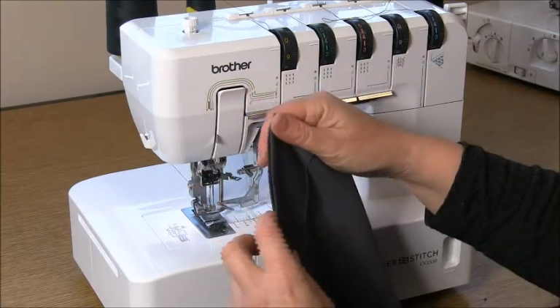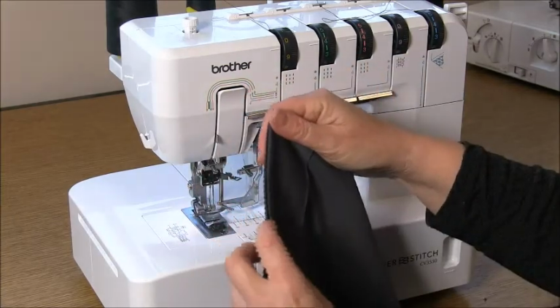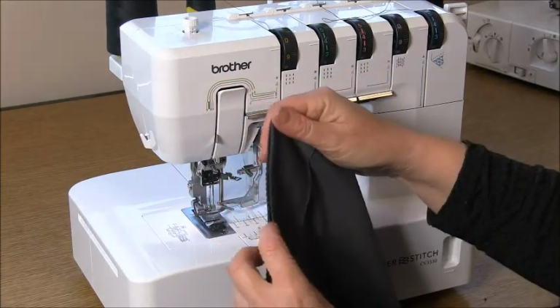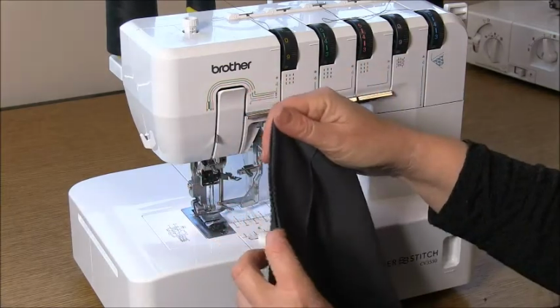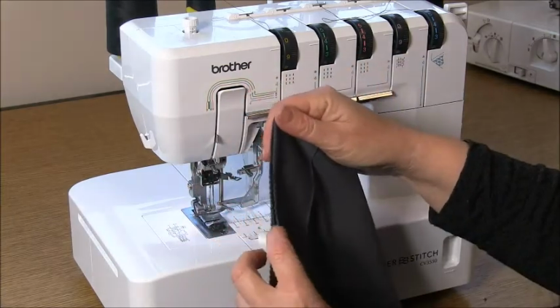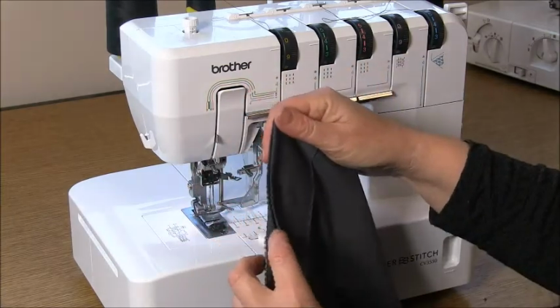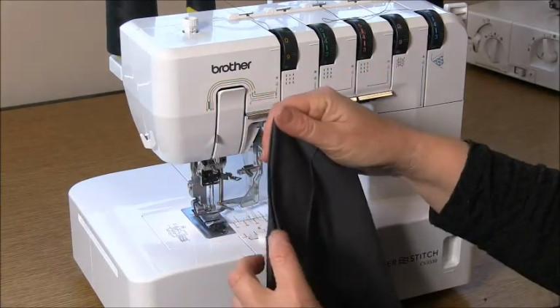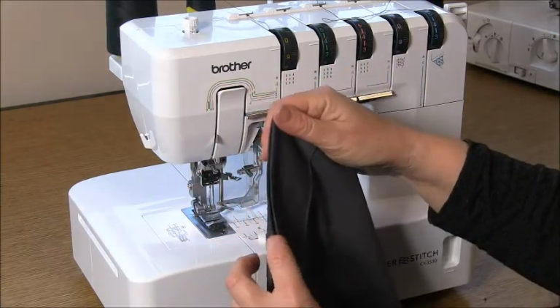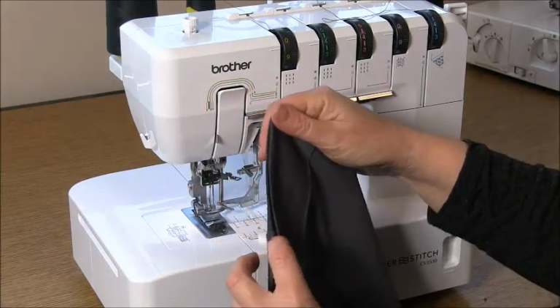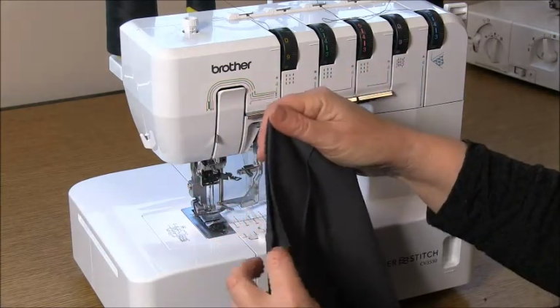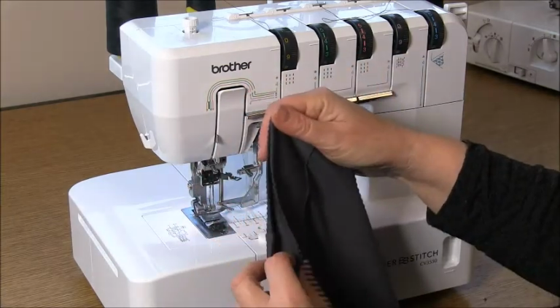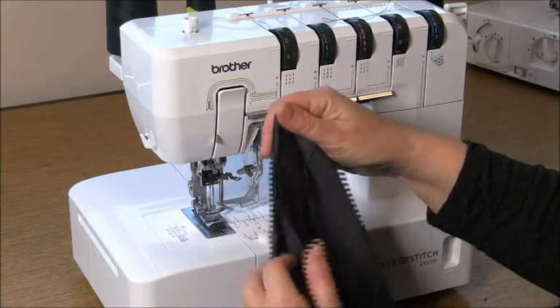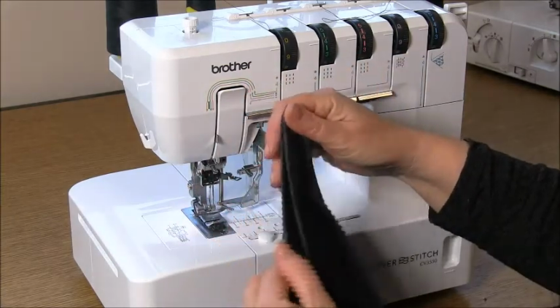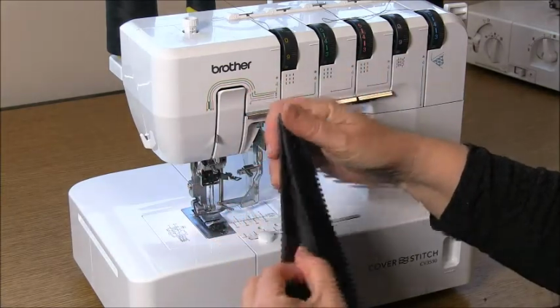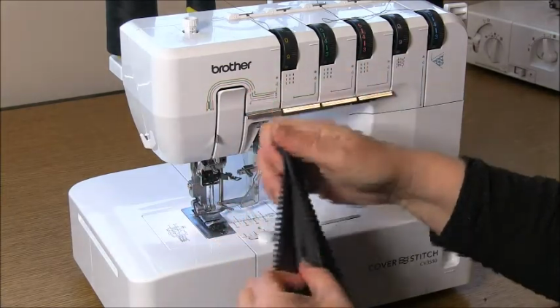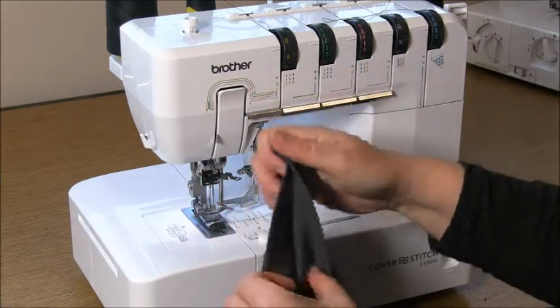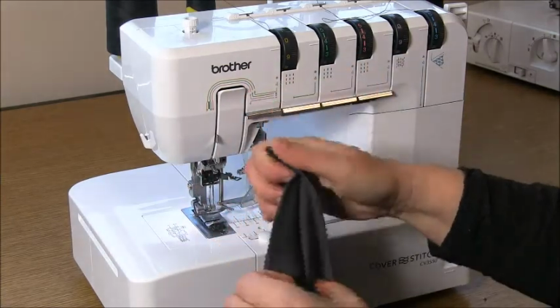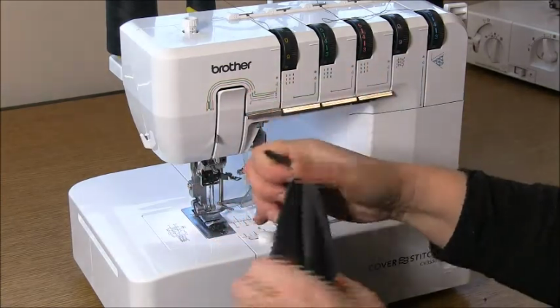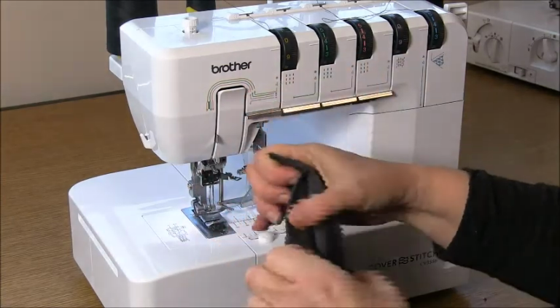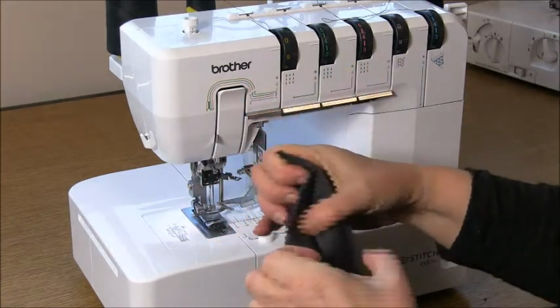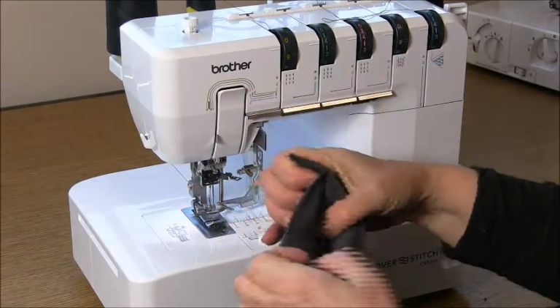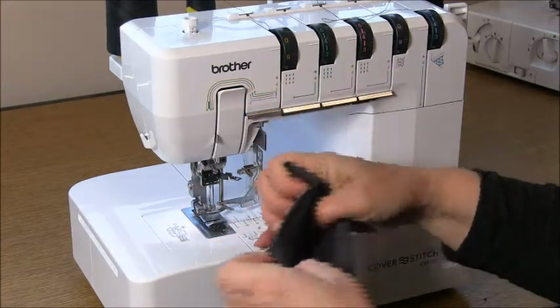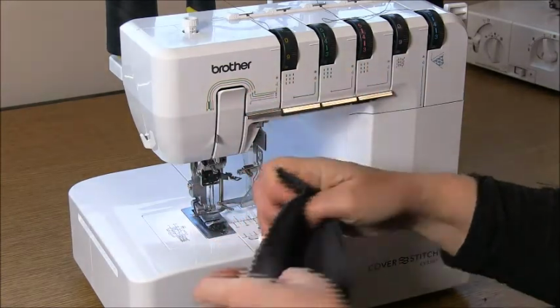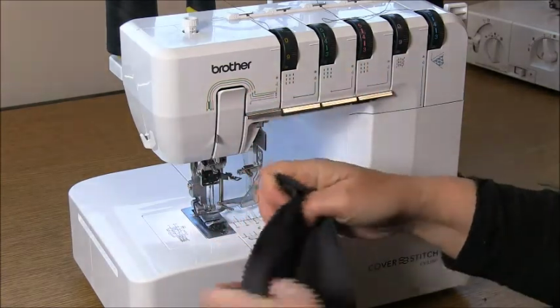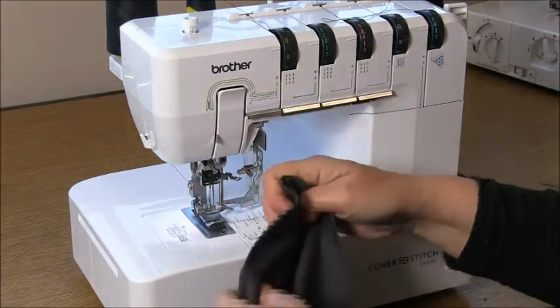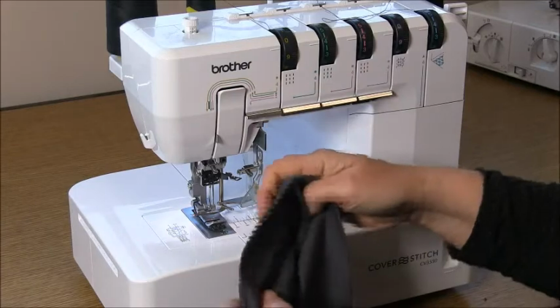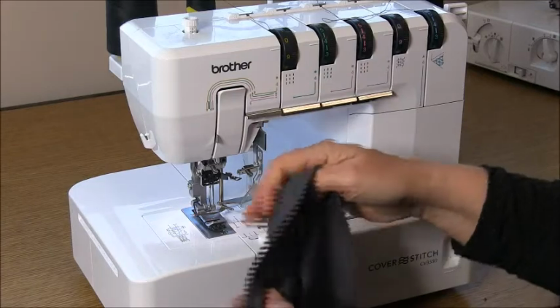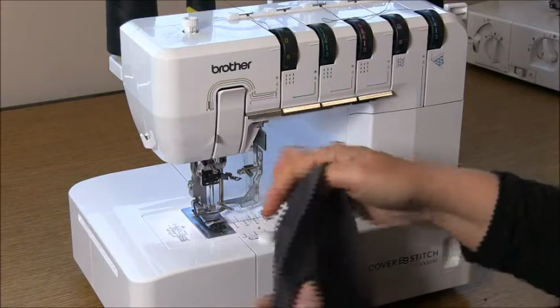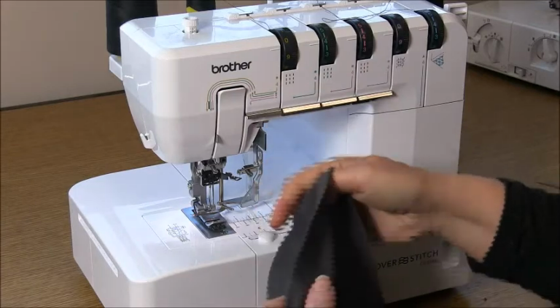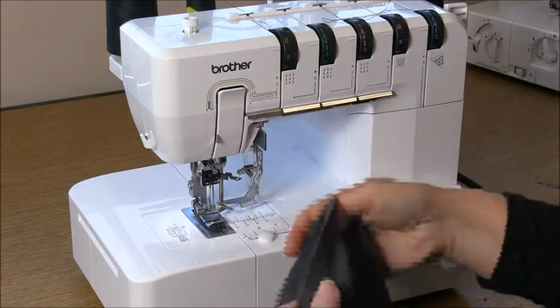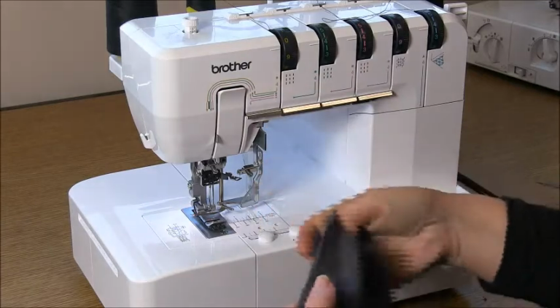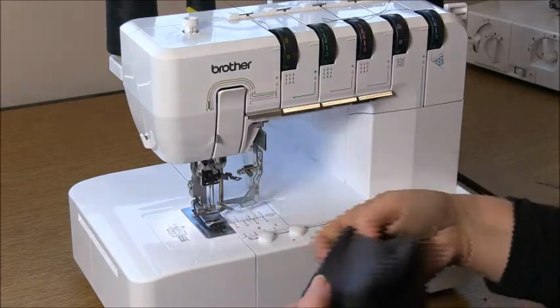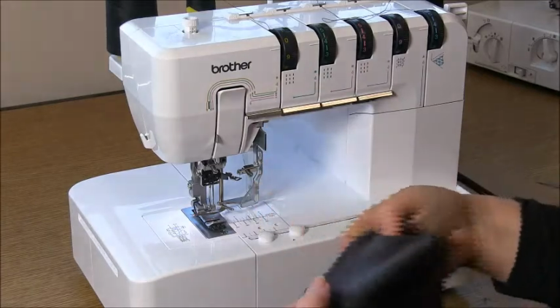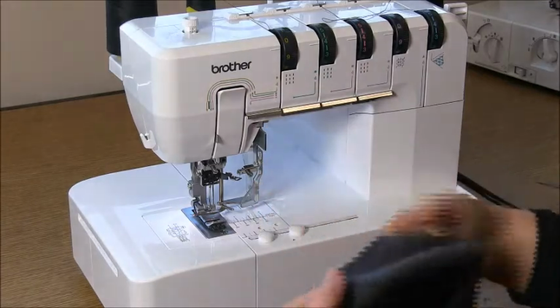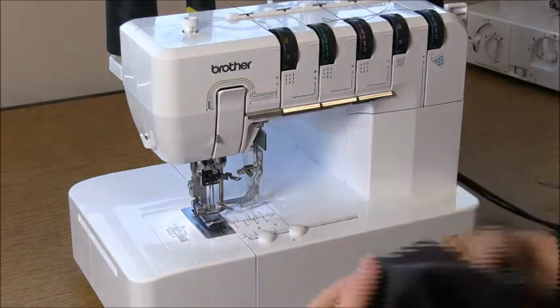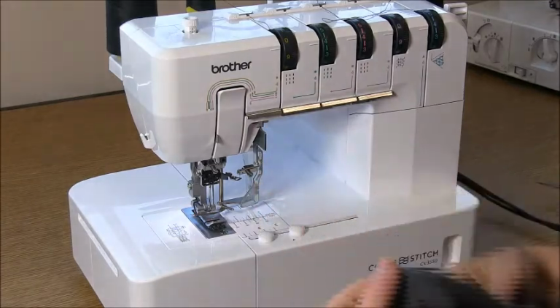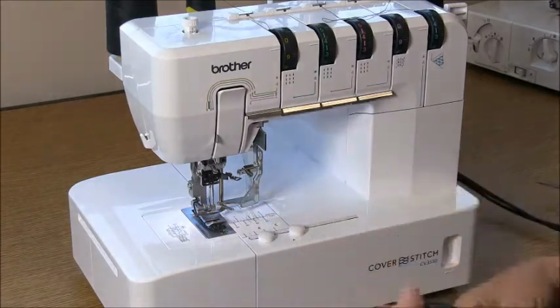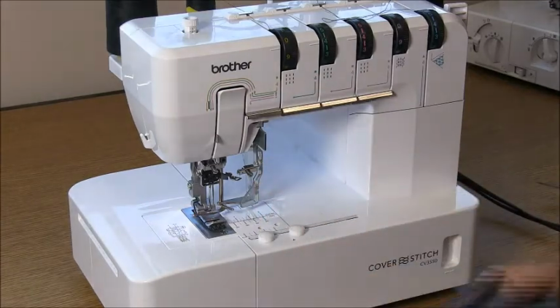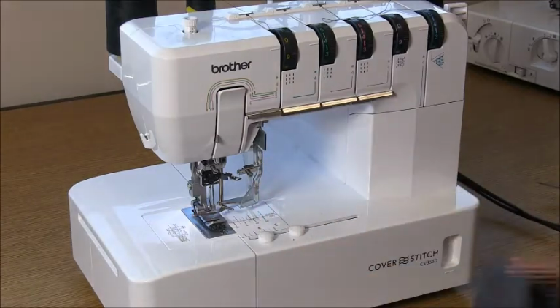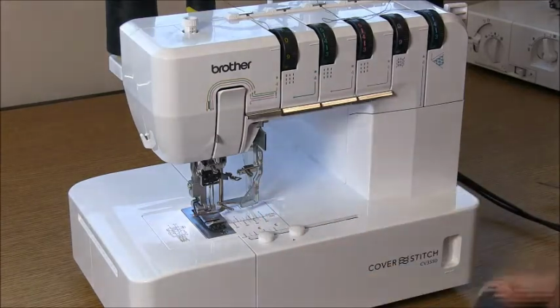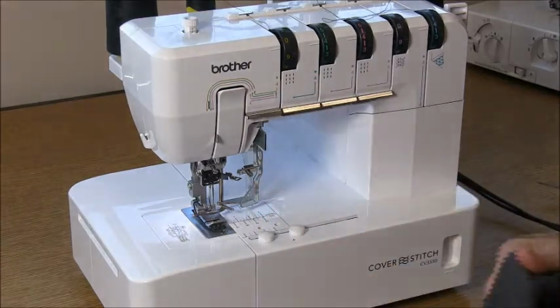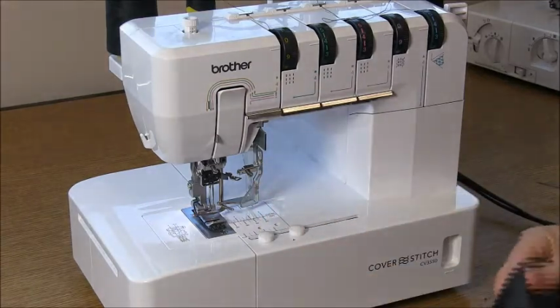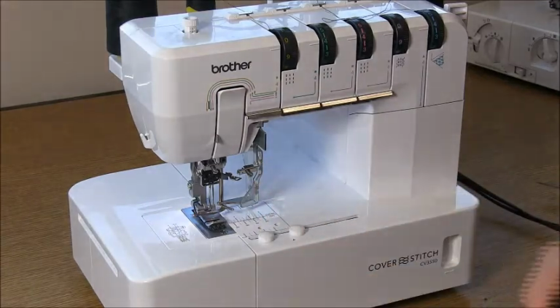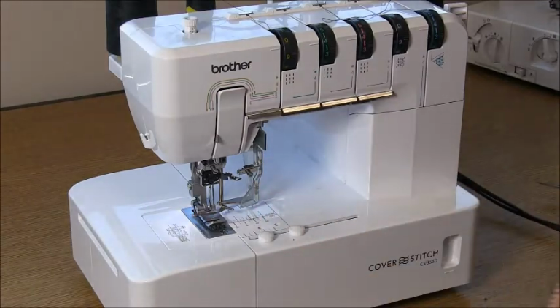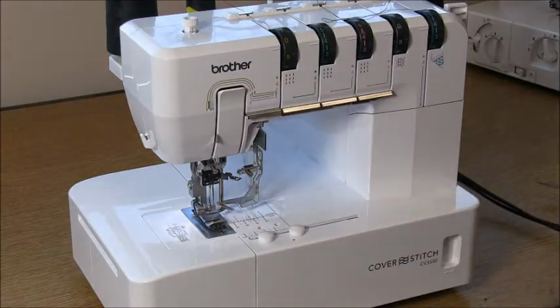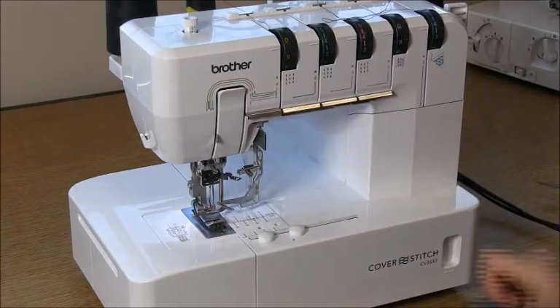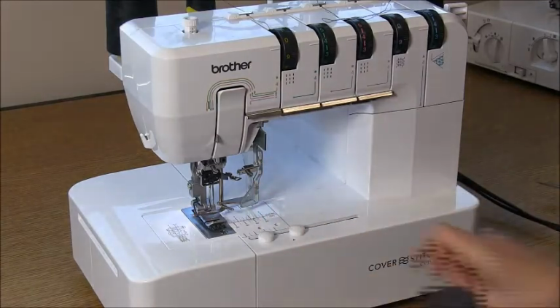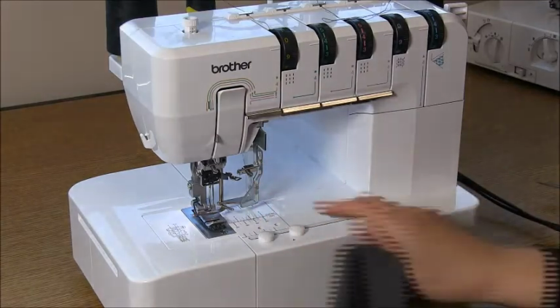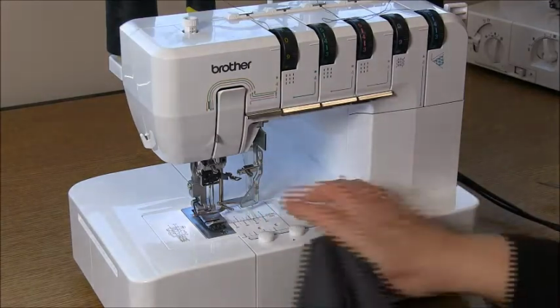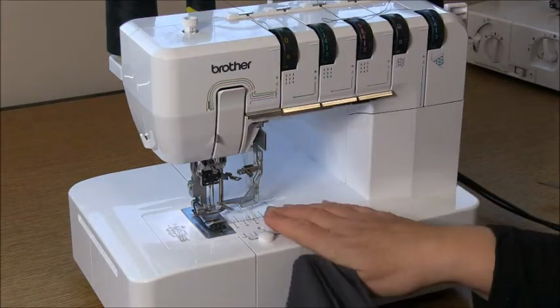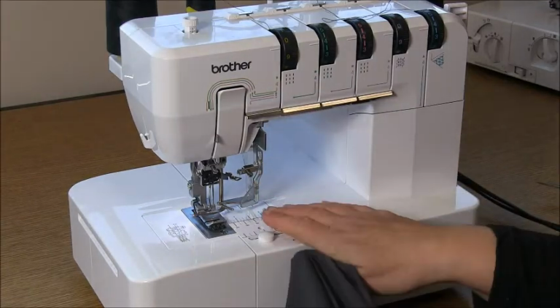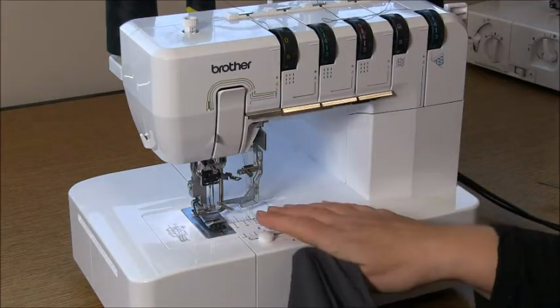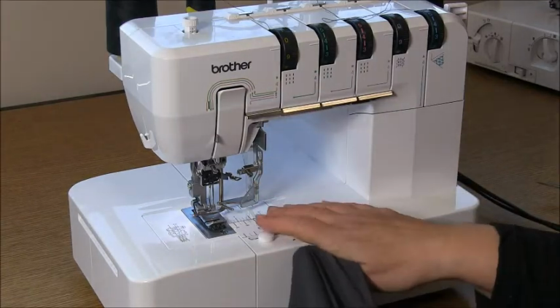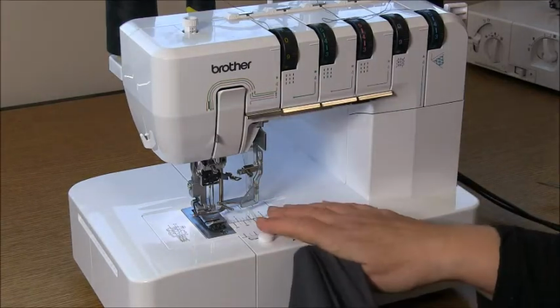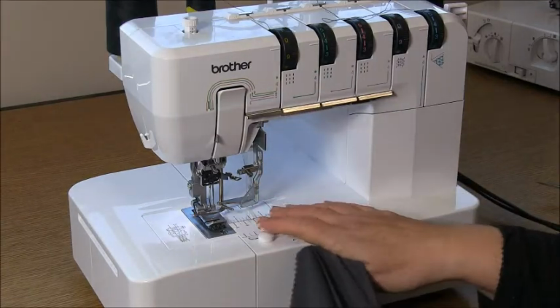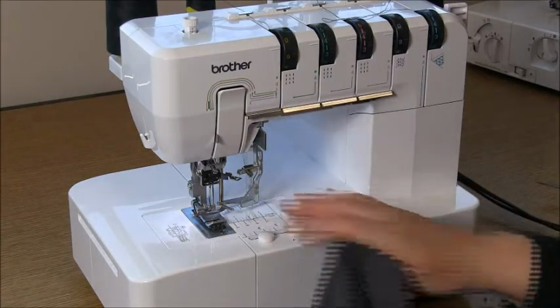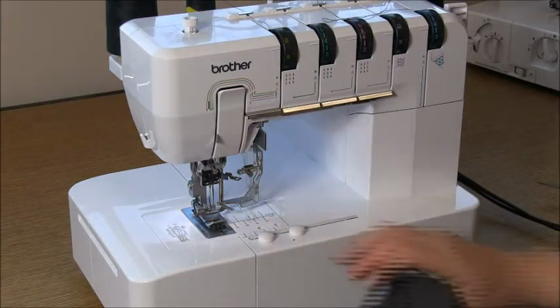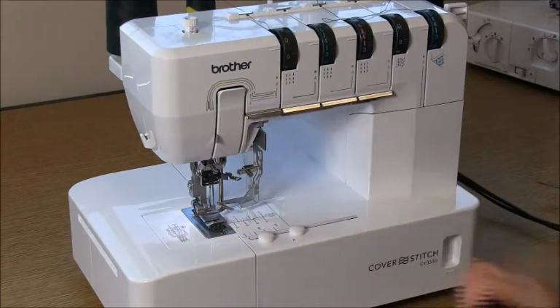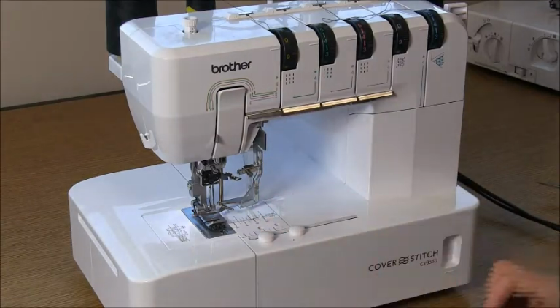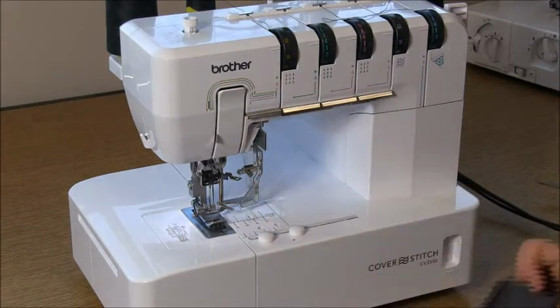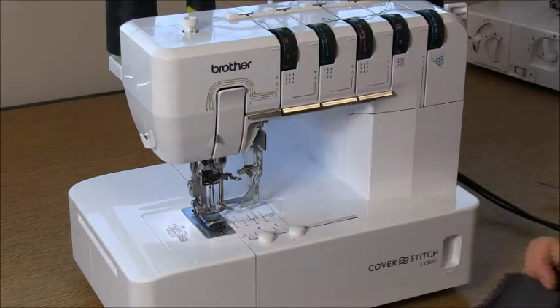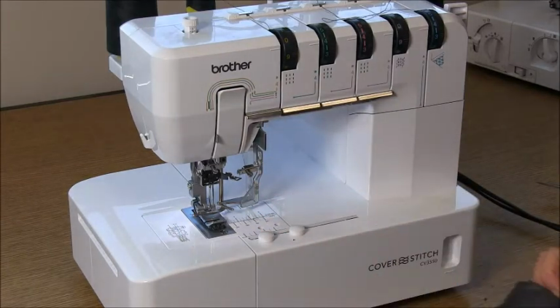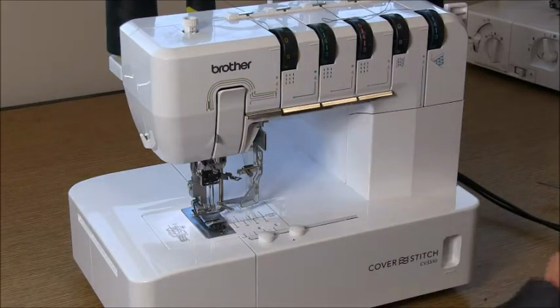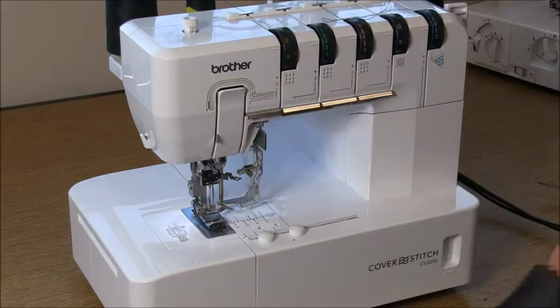You can use a twin needle if you need to, or I'm going to use my cover stitch machine.